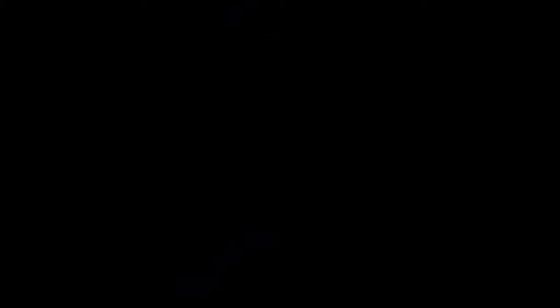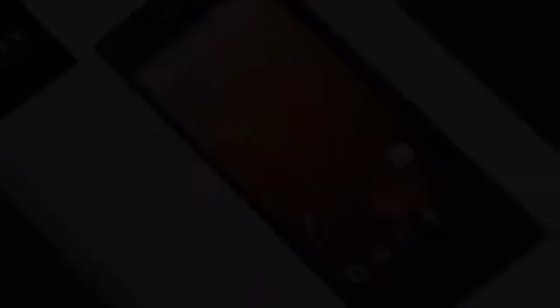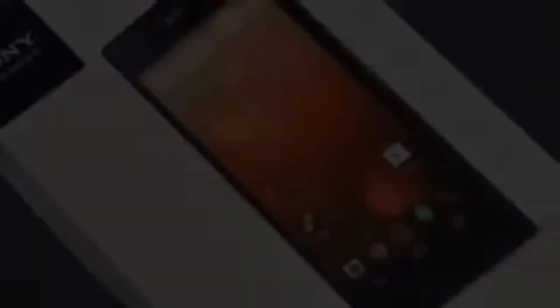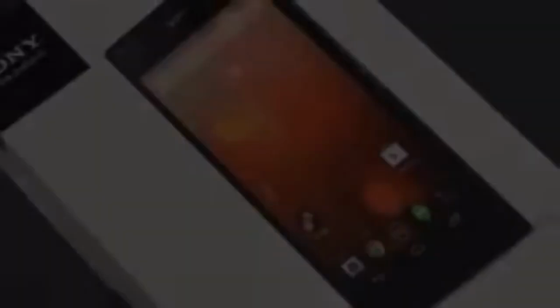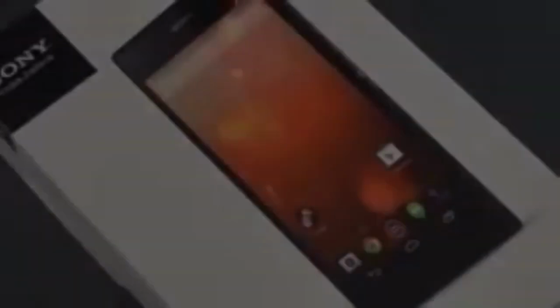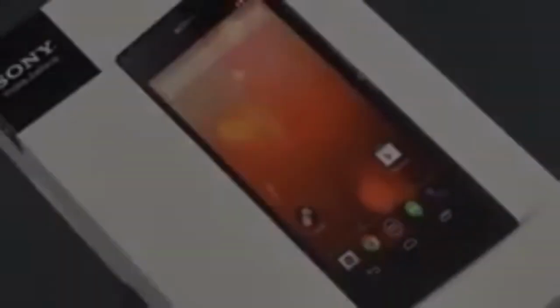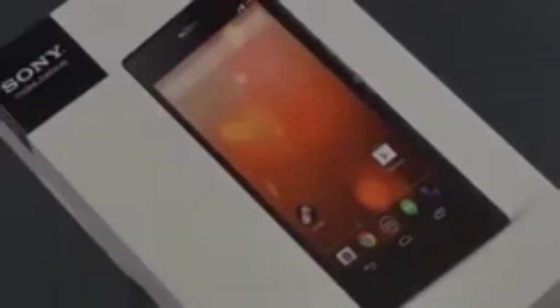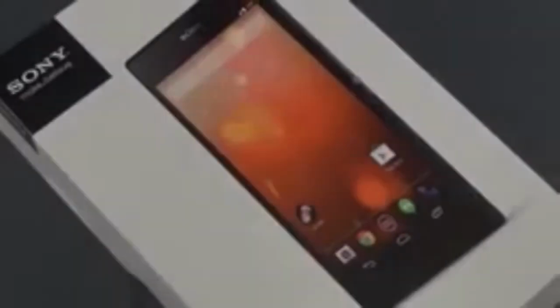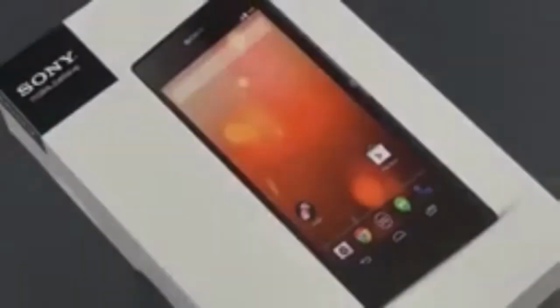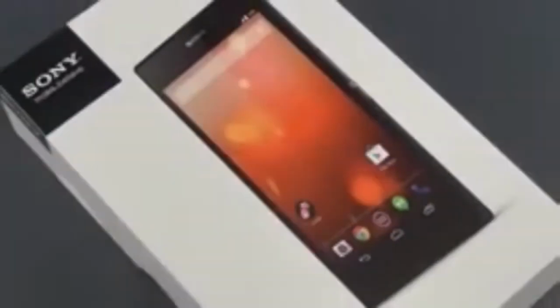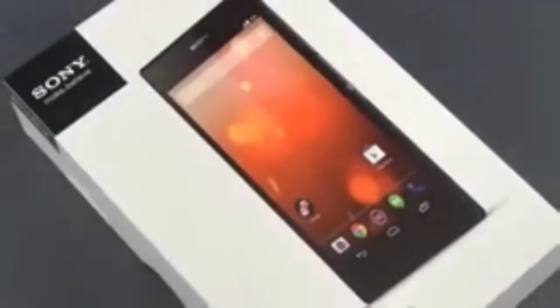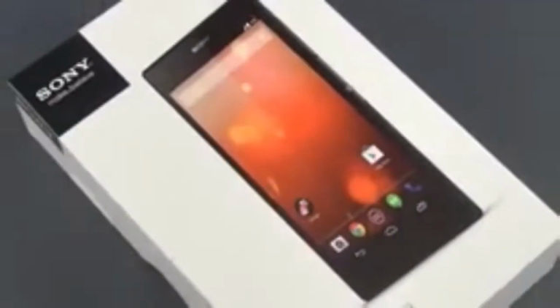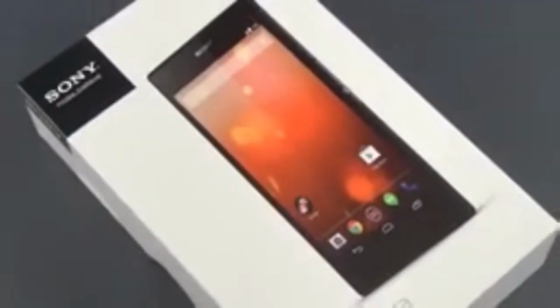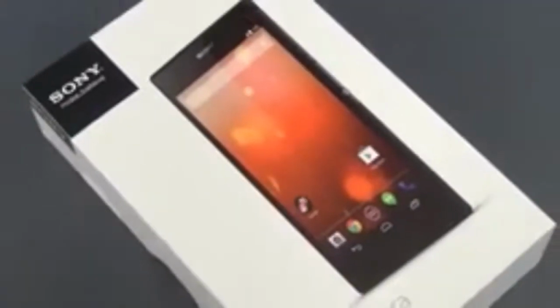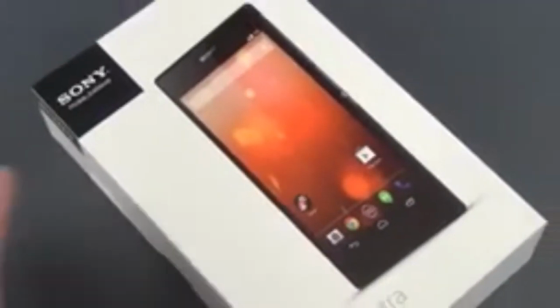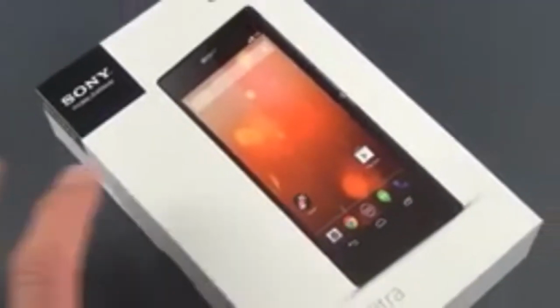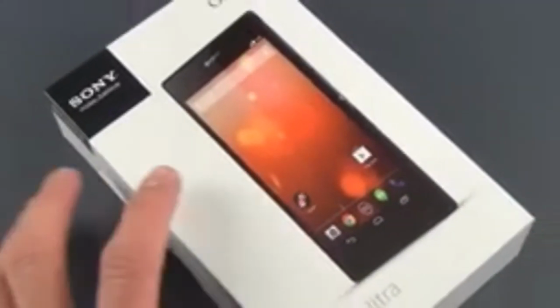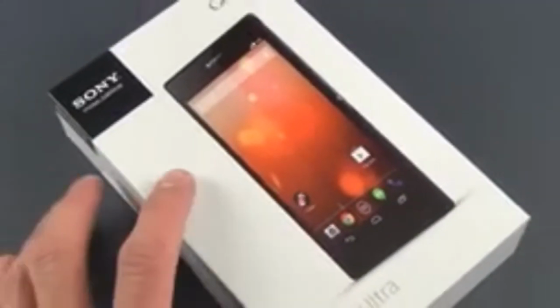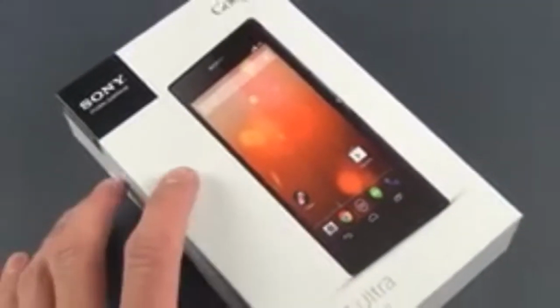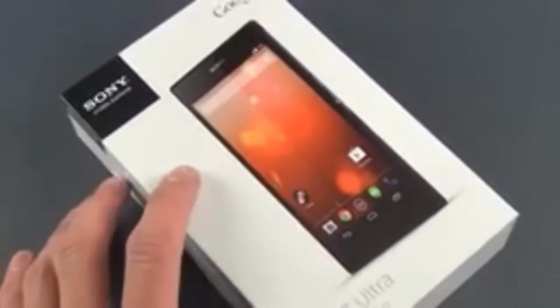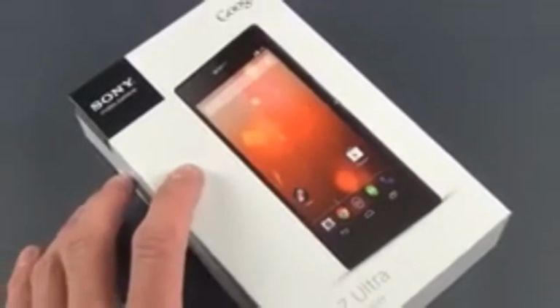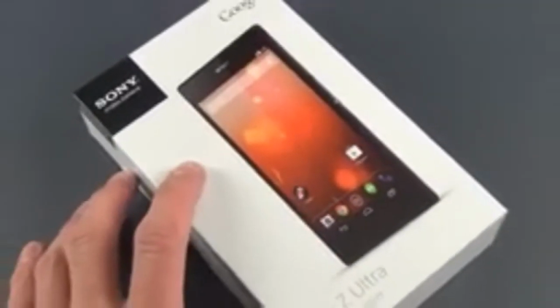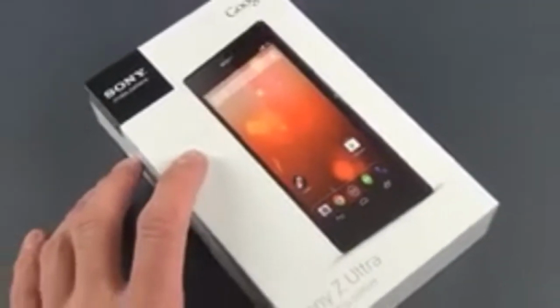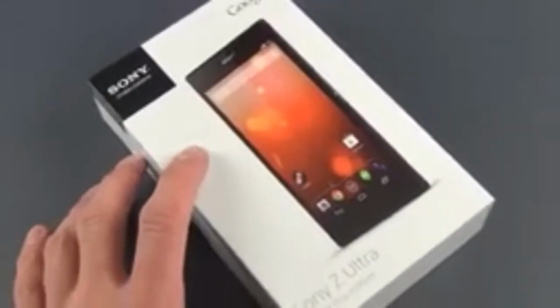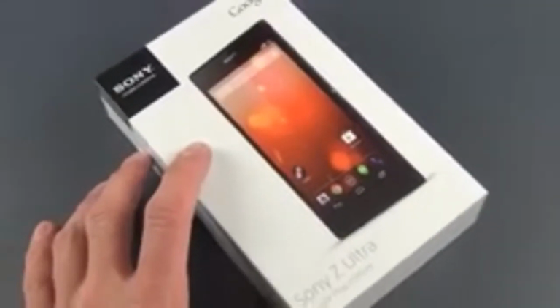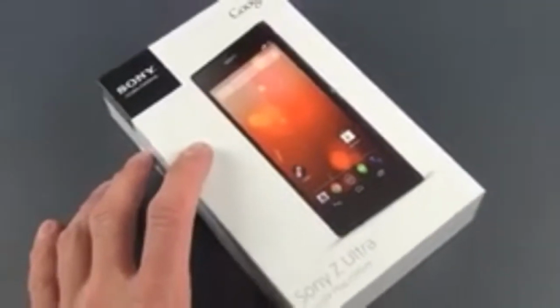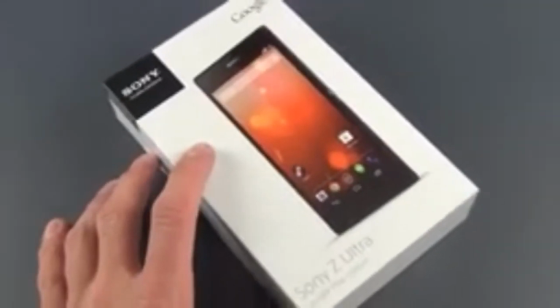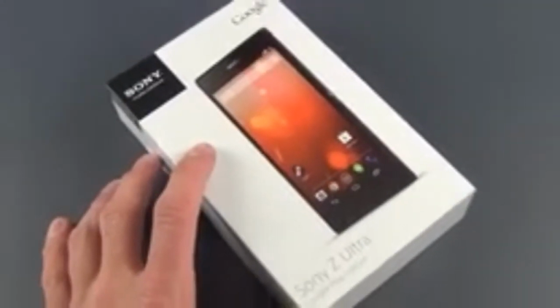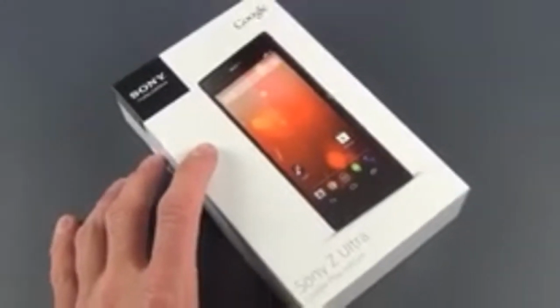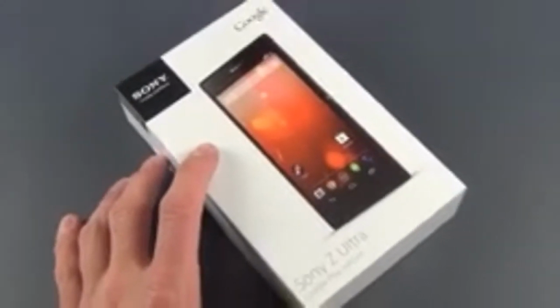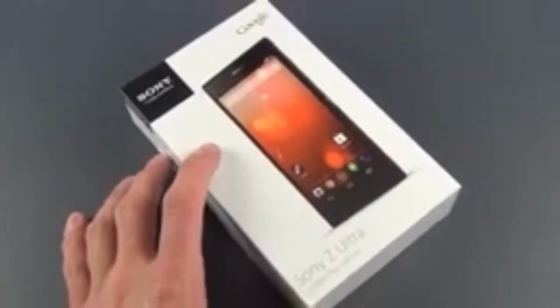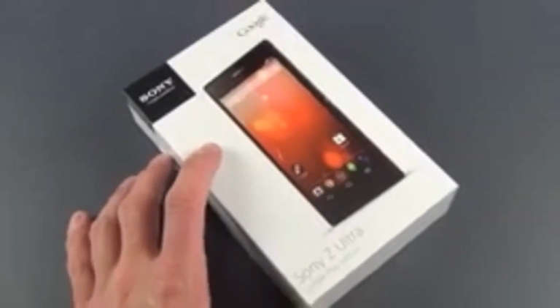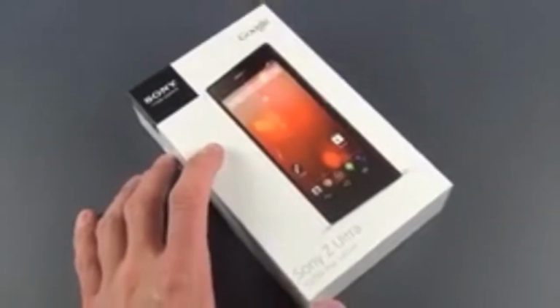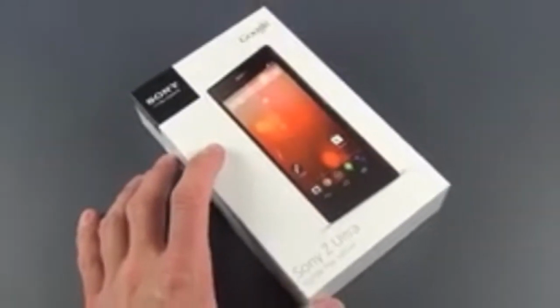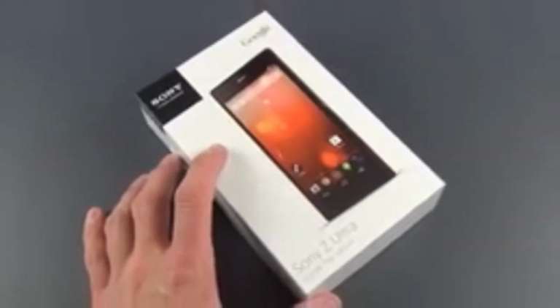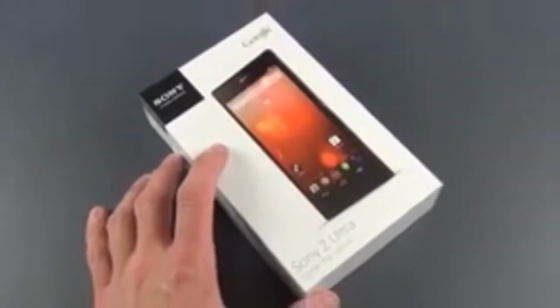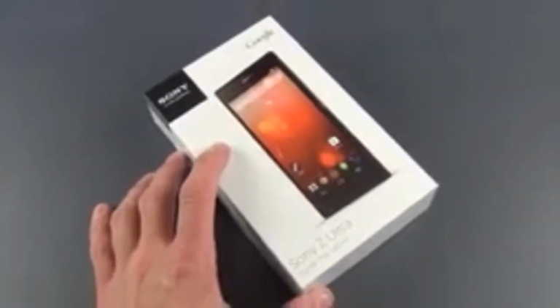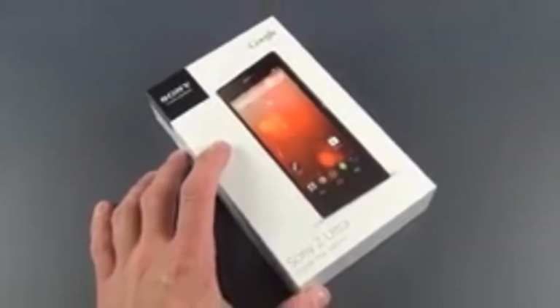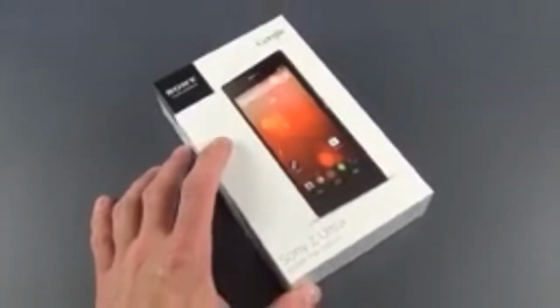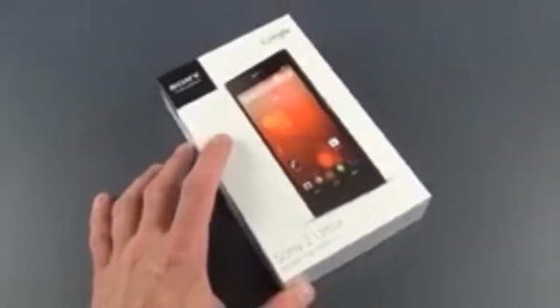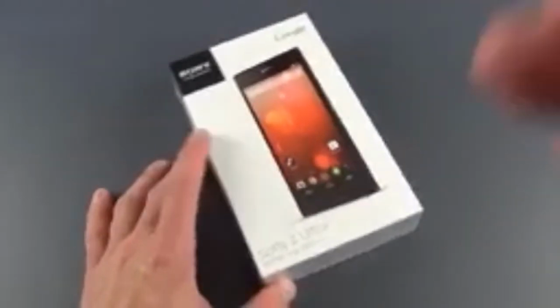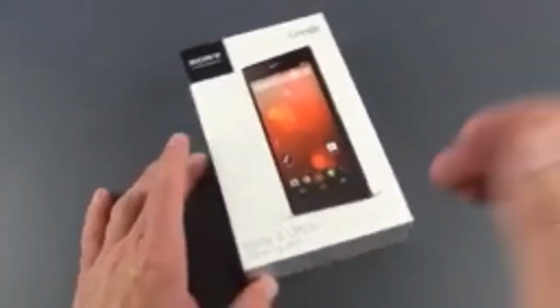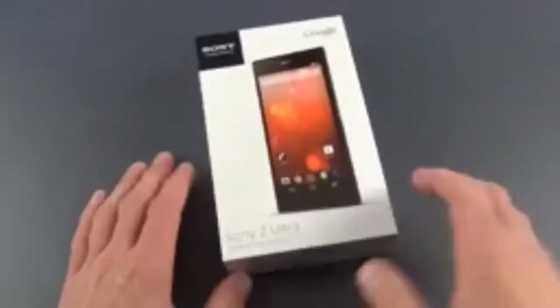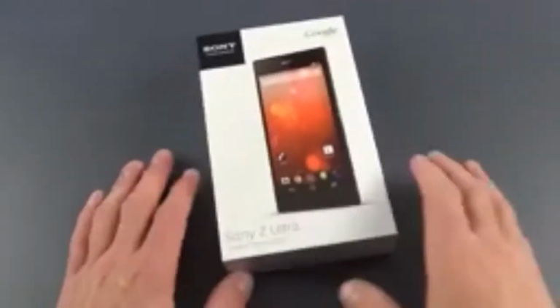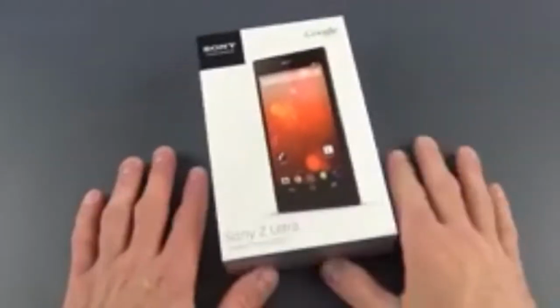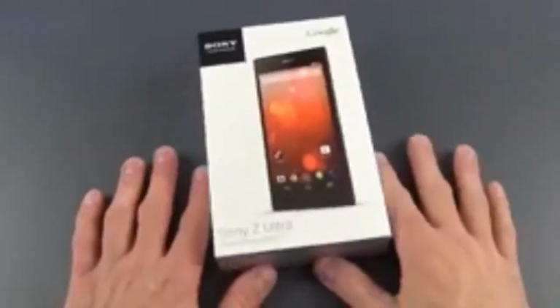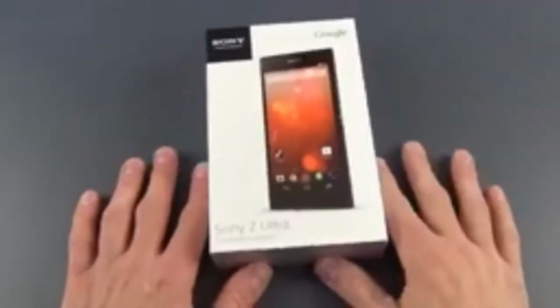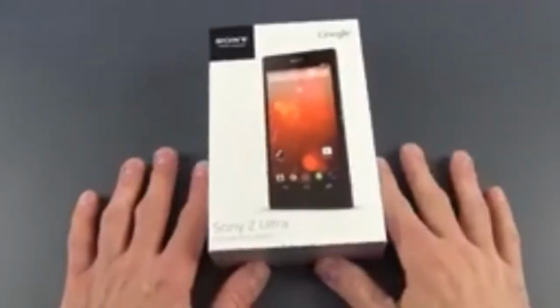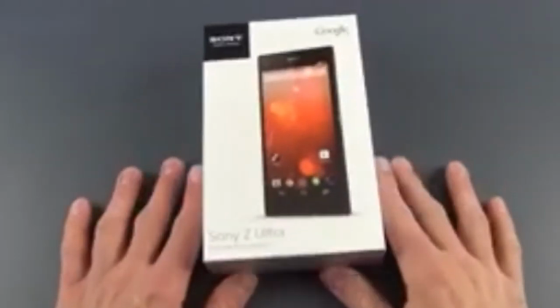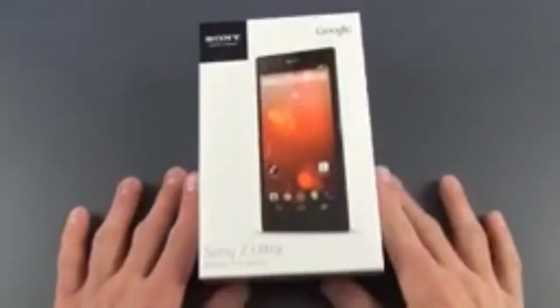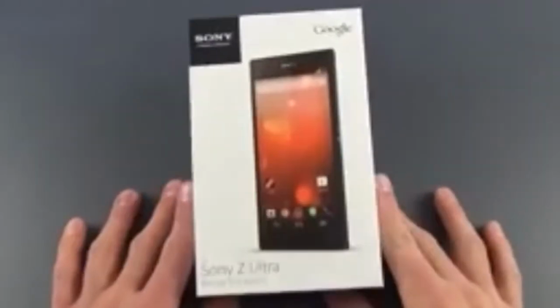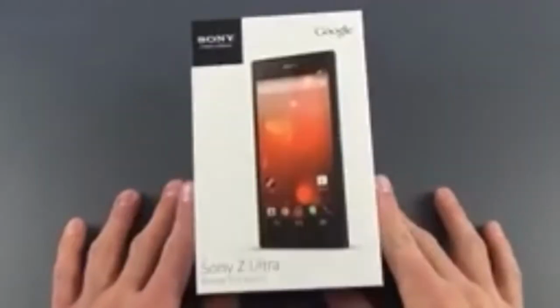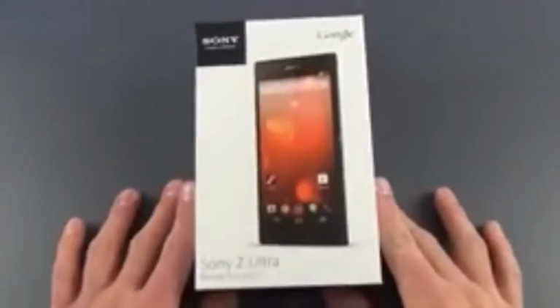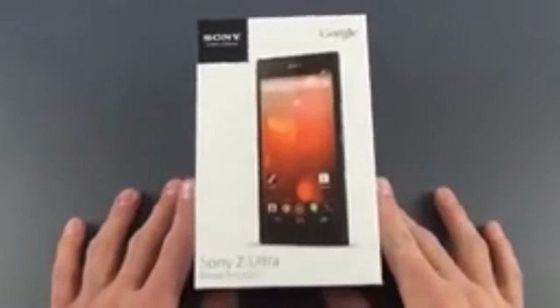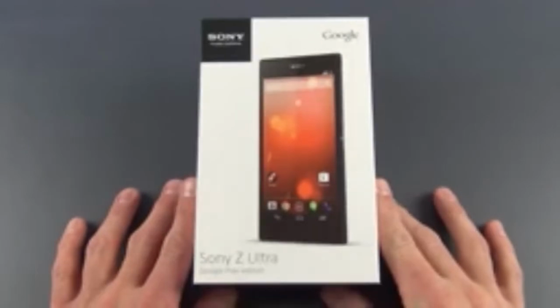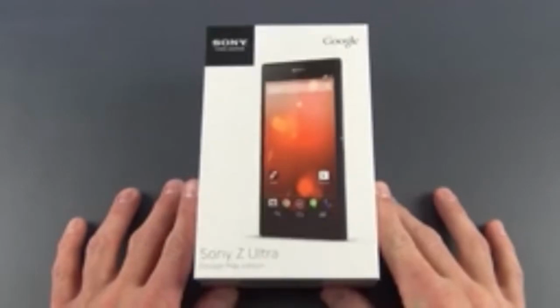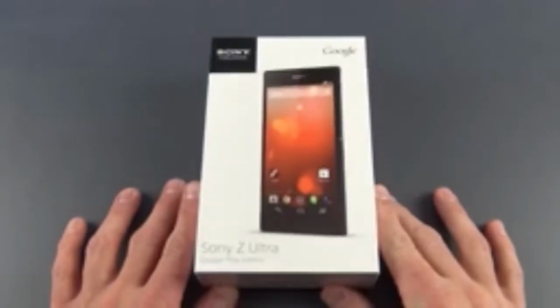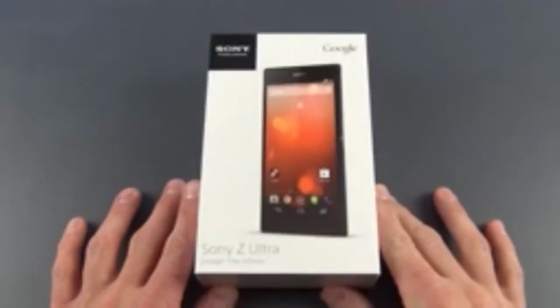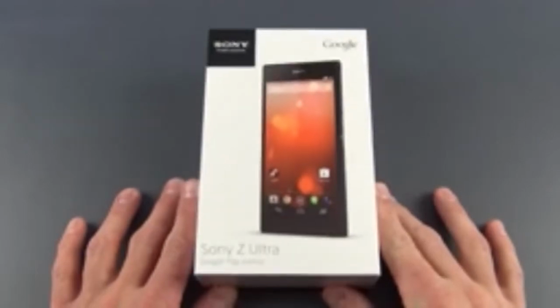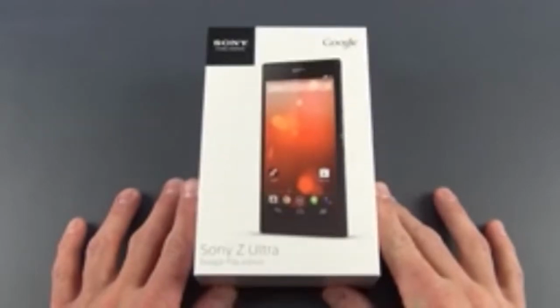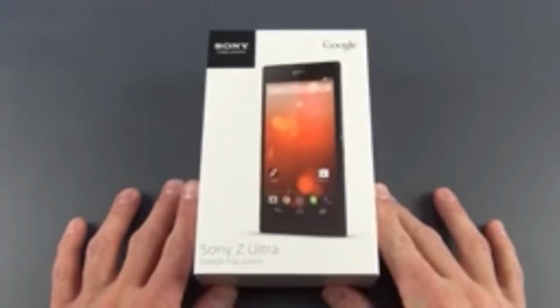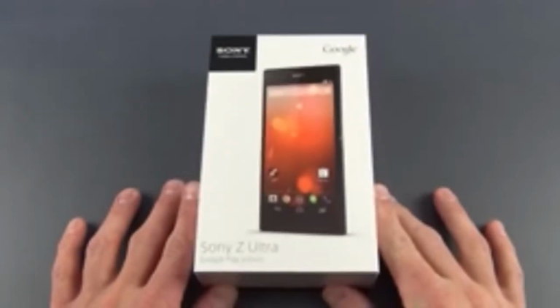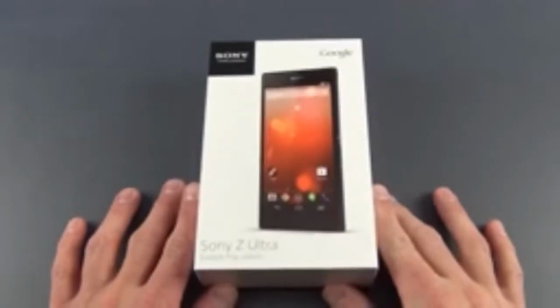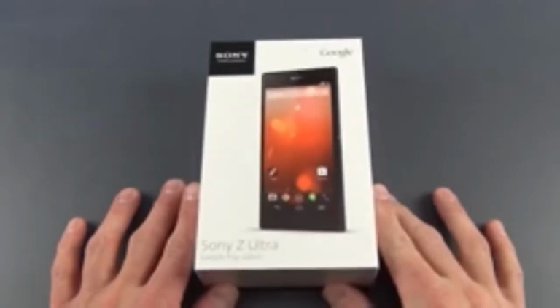Hey guys, Mike here, the Detroit Borg, with a look at the new Google Play edition of the Sony Z Ultra.